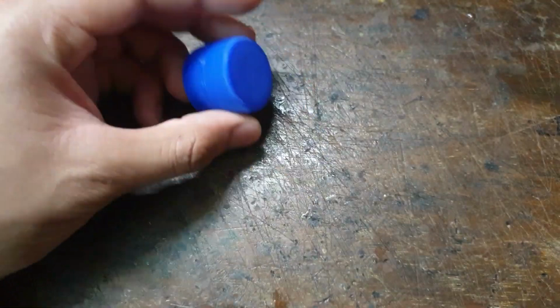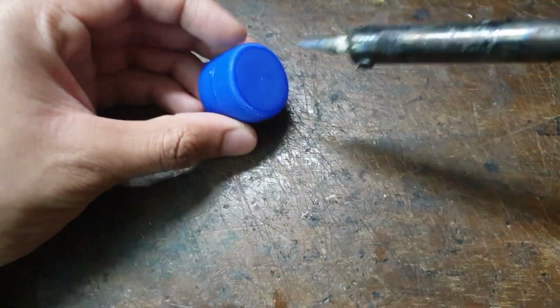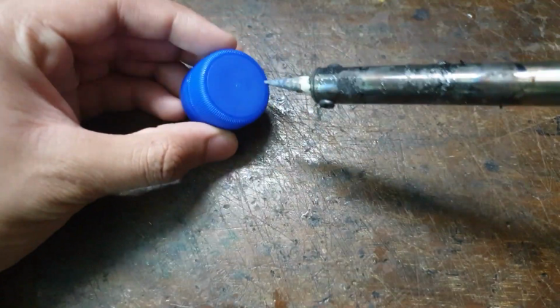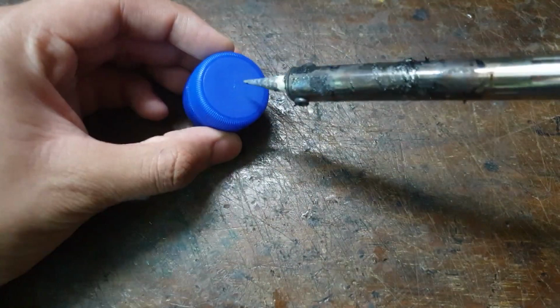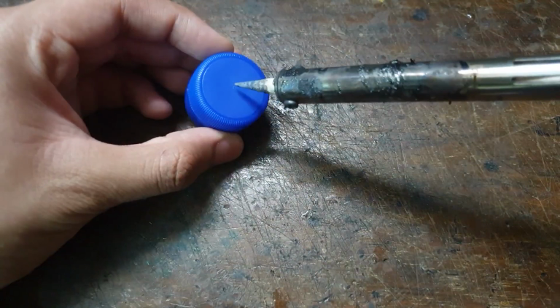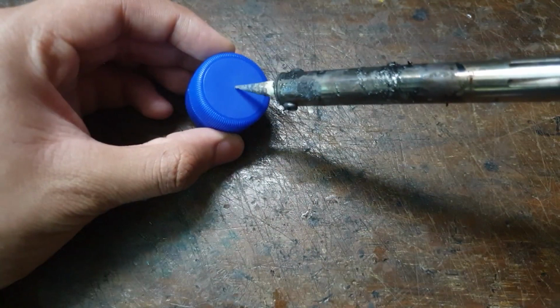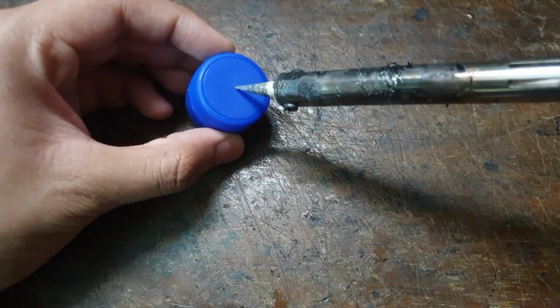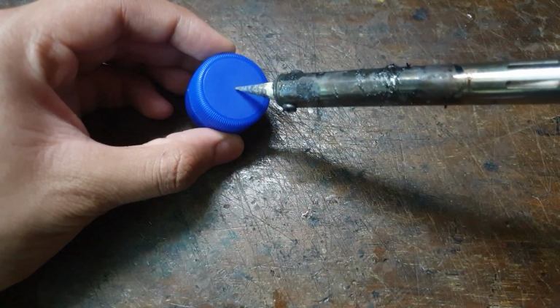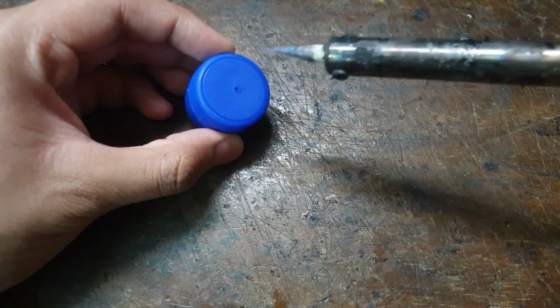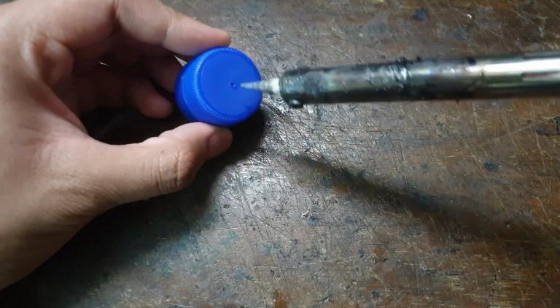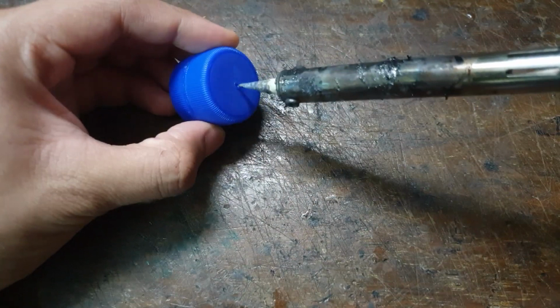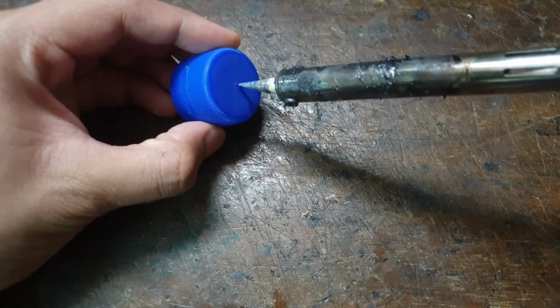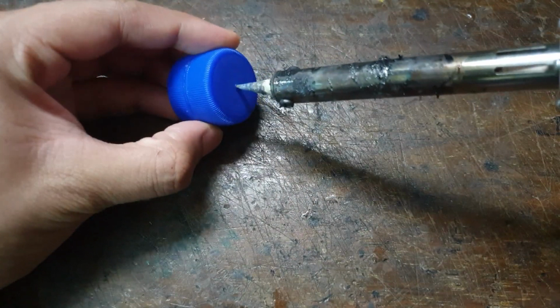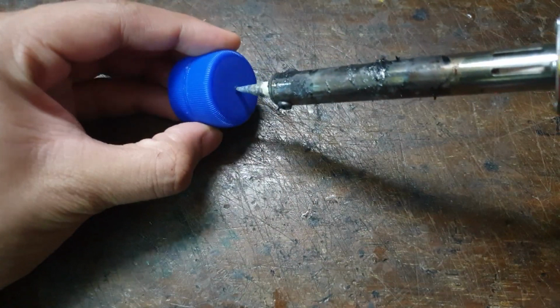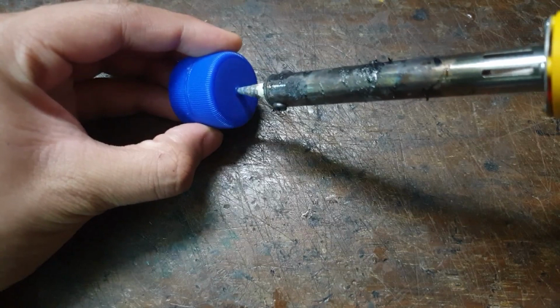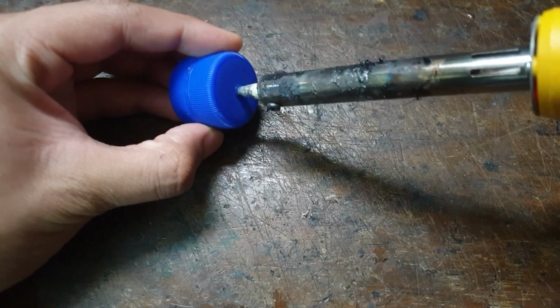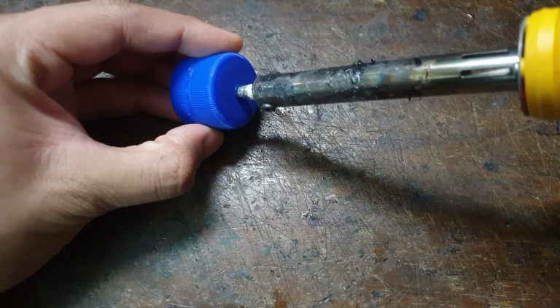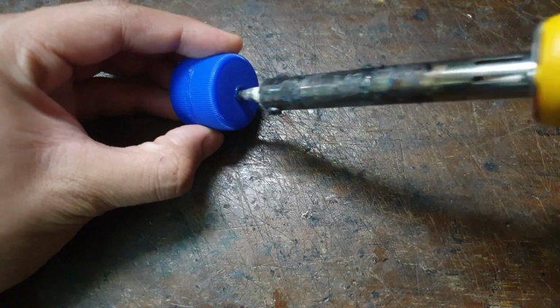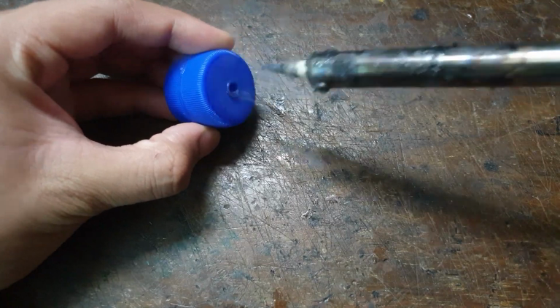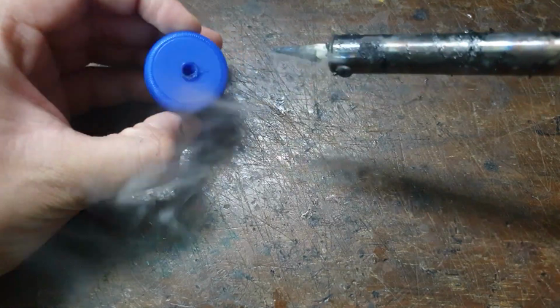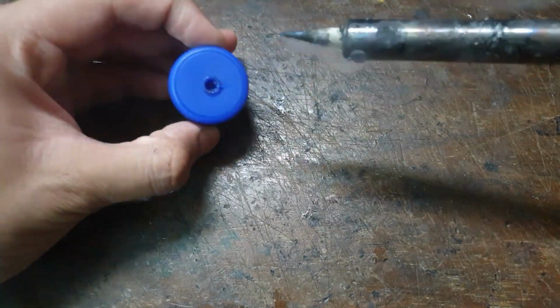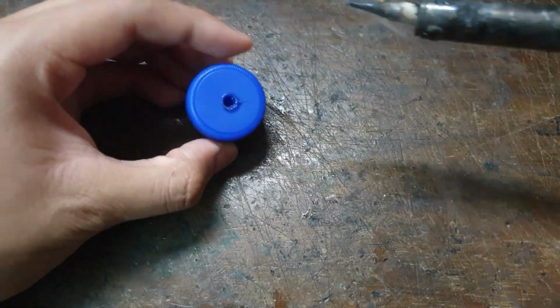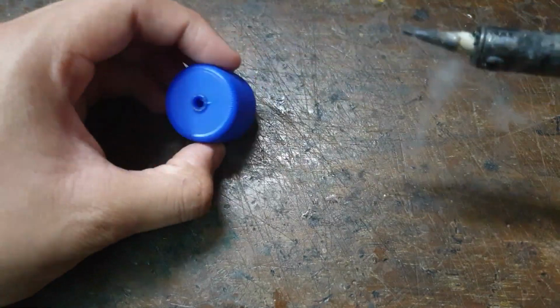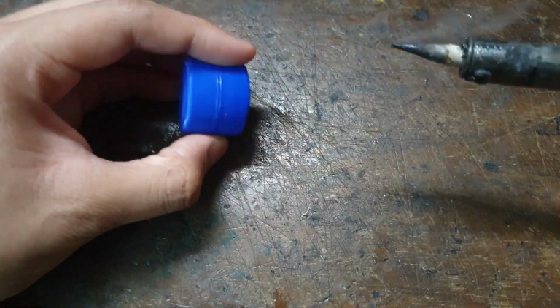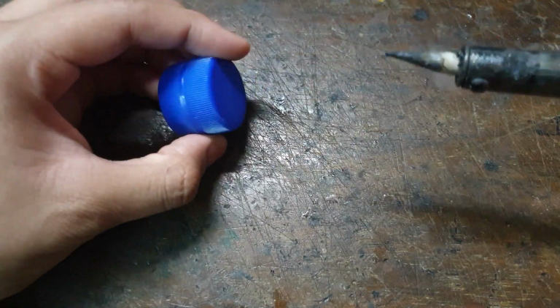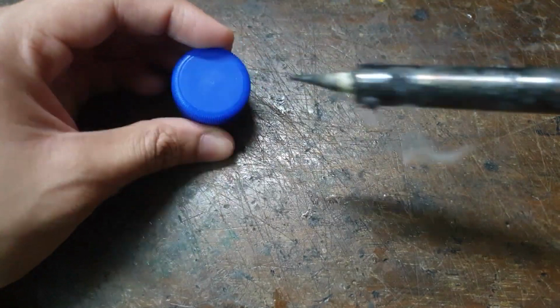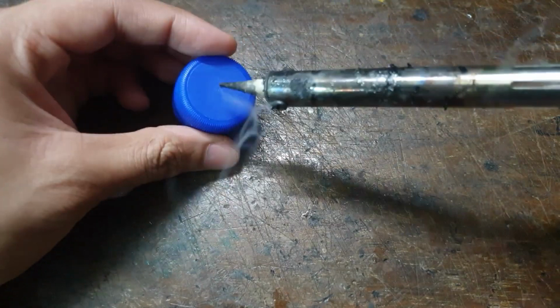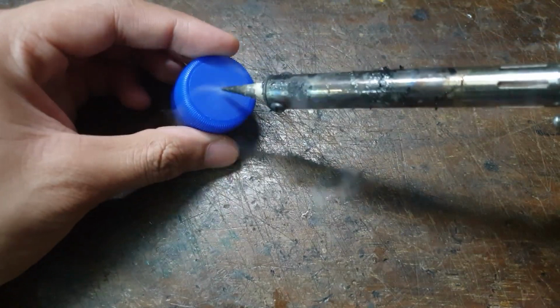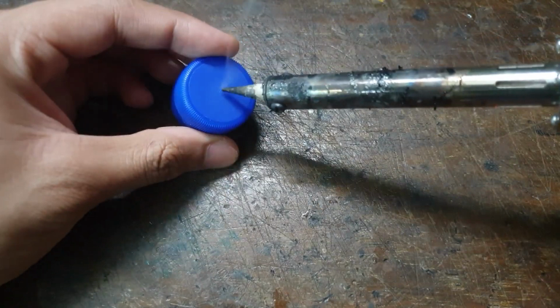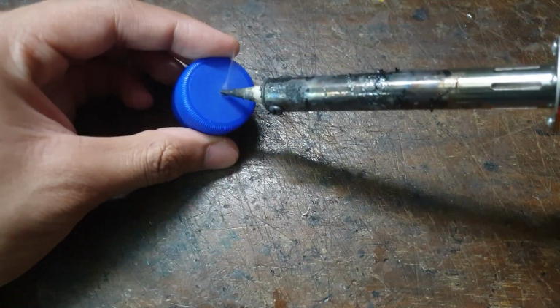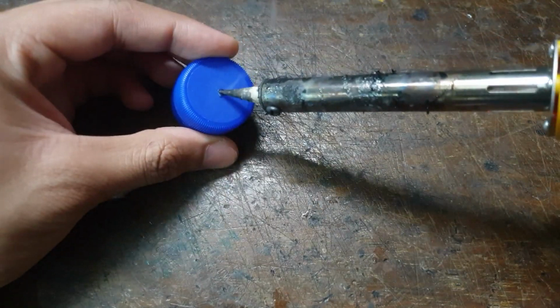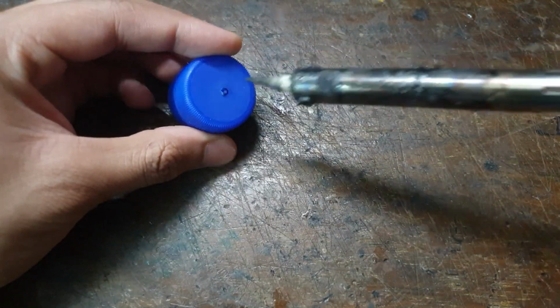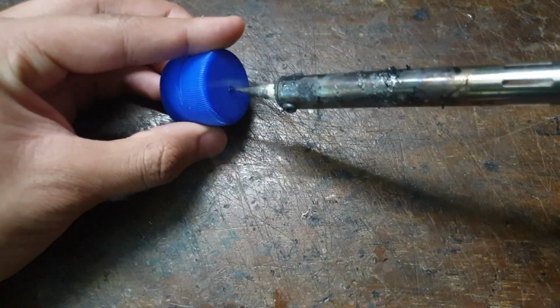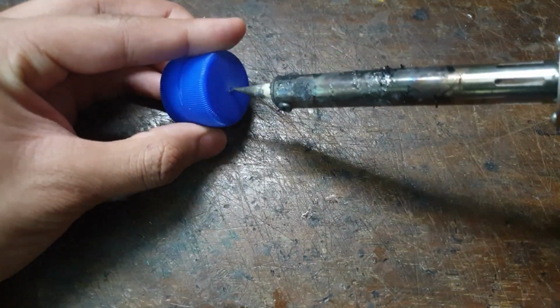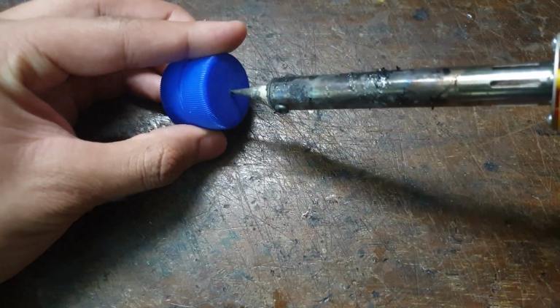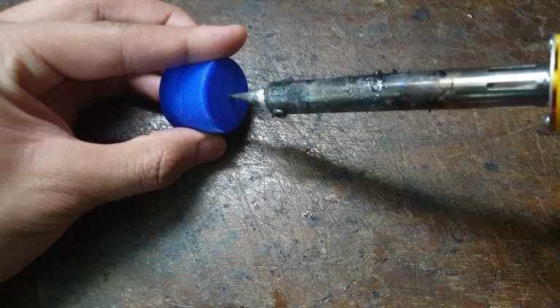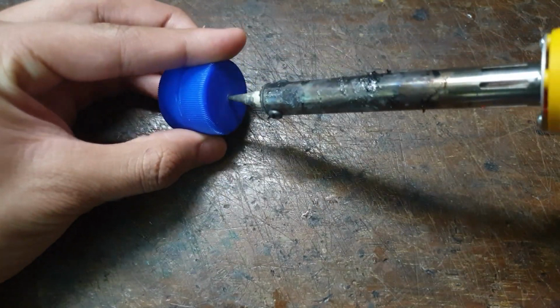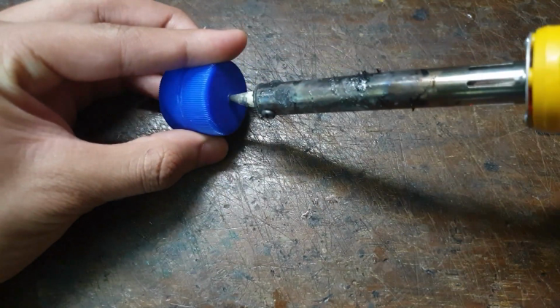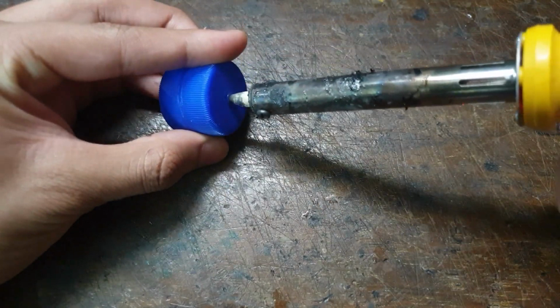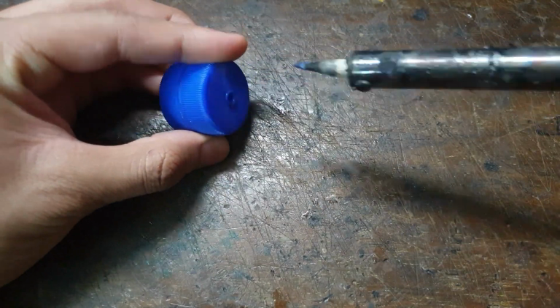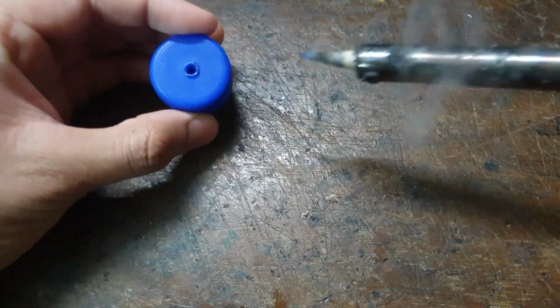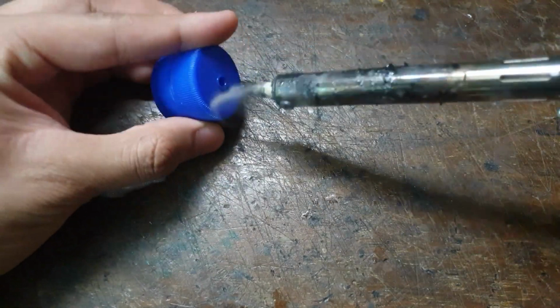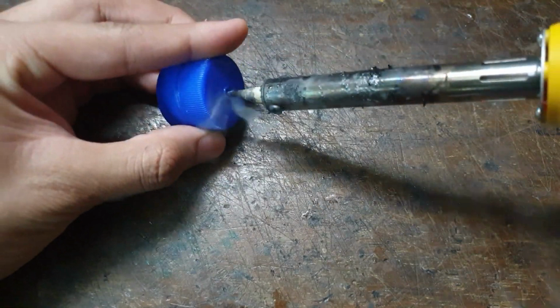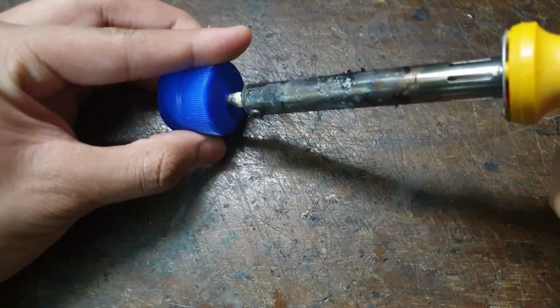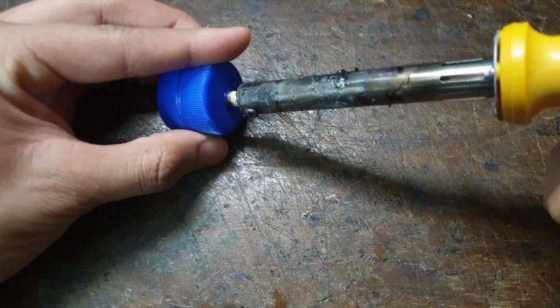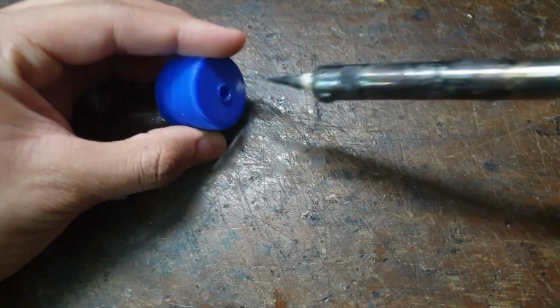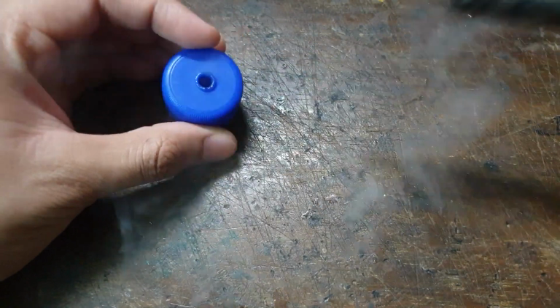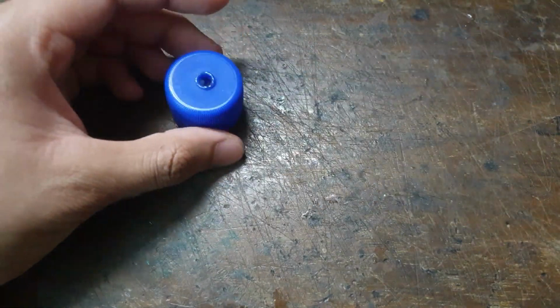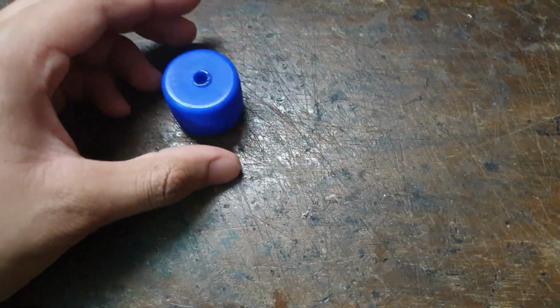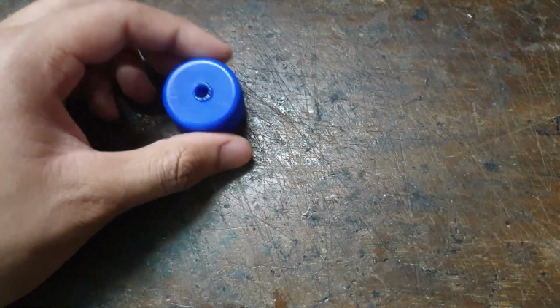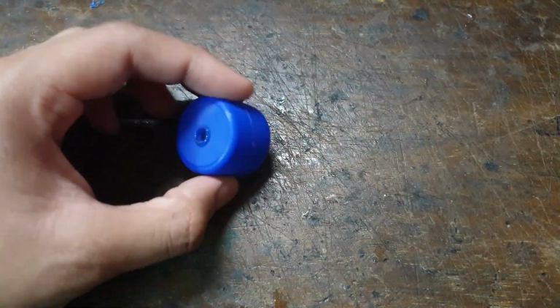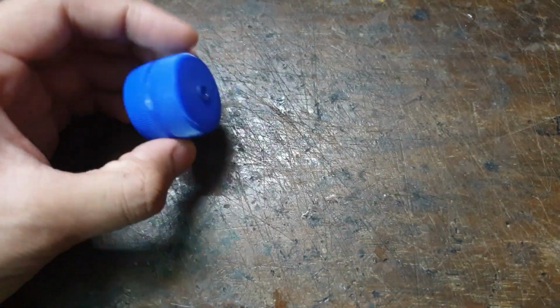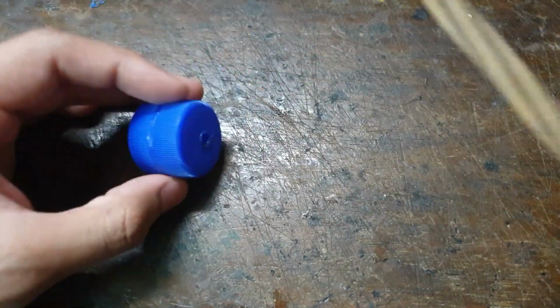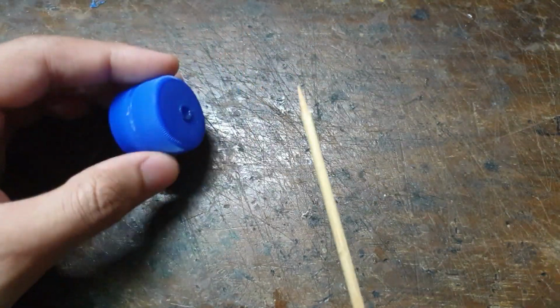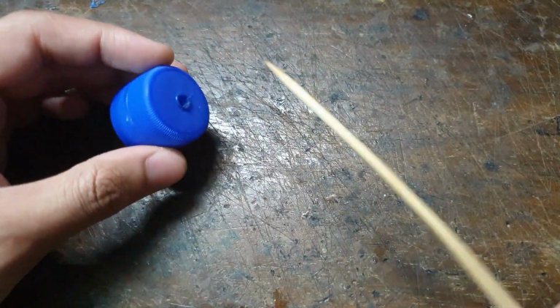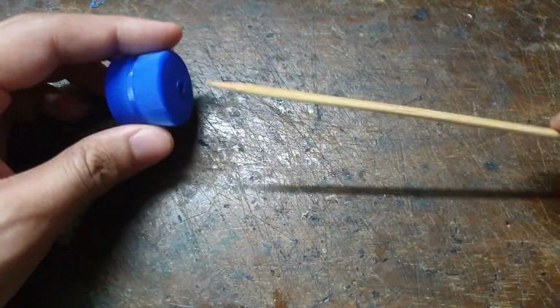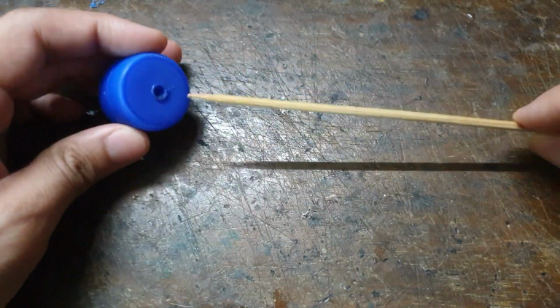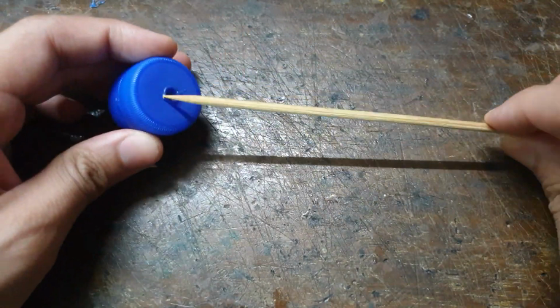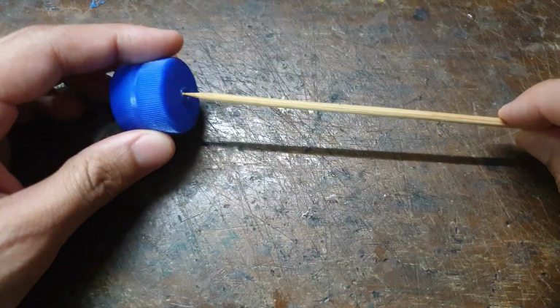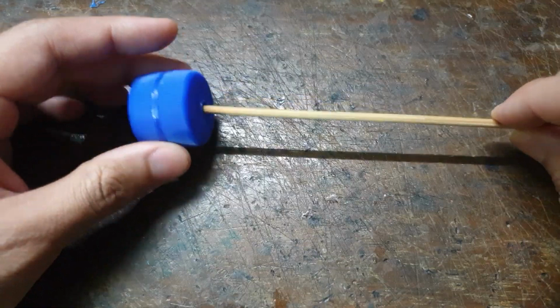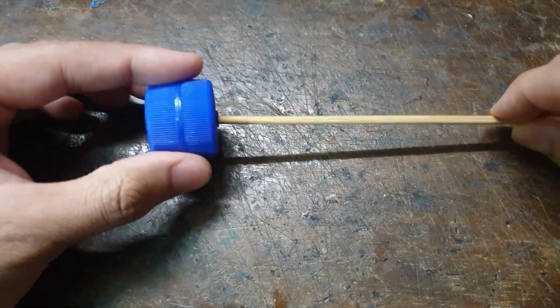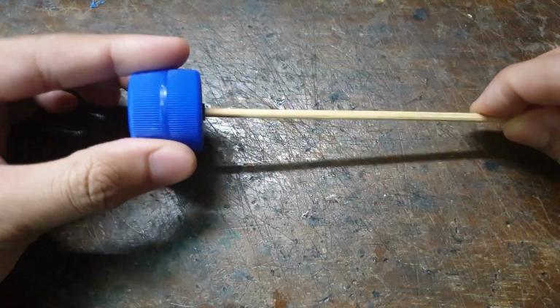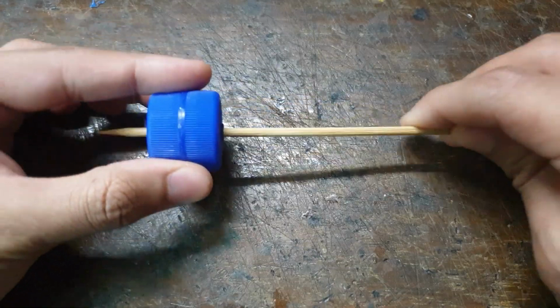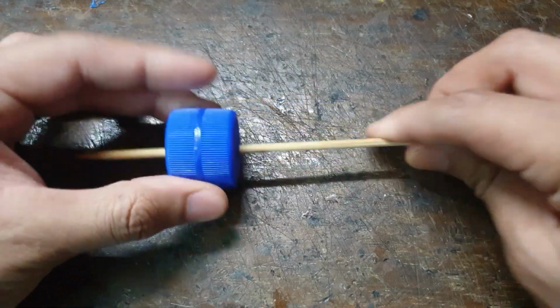I used a solder iron to make the holes on the bottle tops, ensuring that the holes are big enough for a barbecue stick to spin freely when it's passed through.